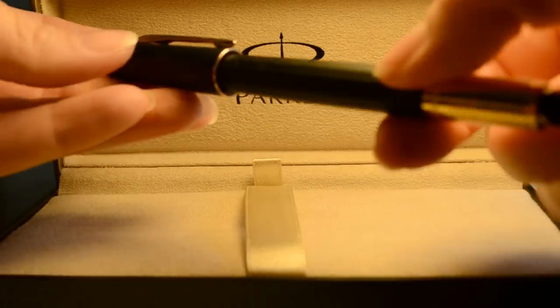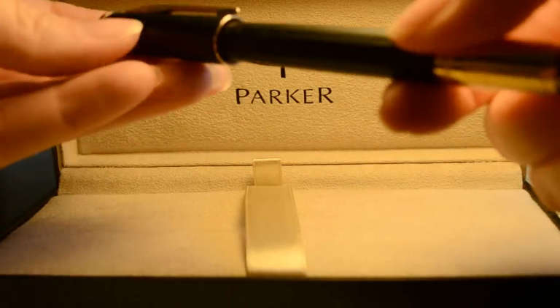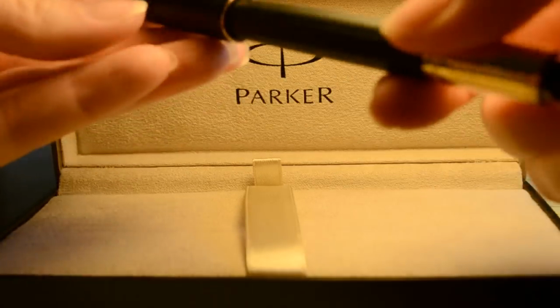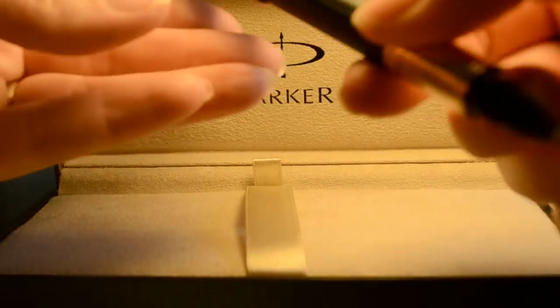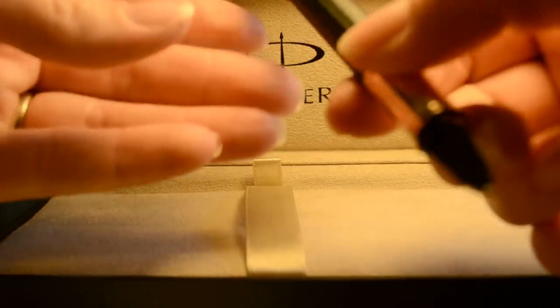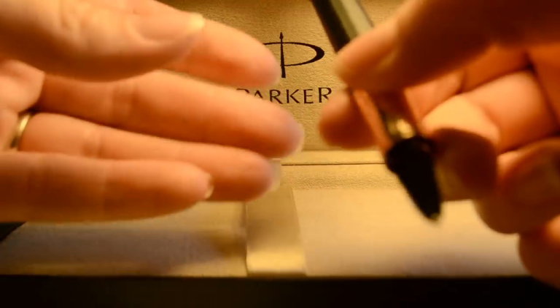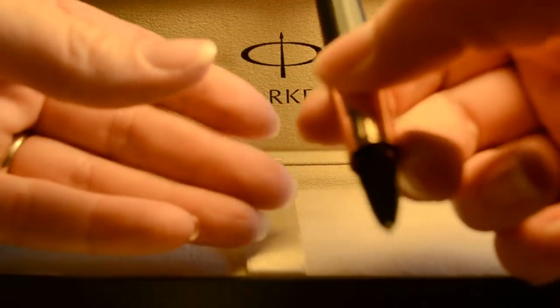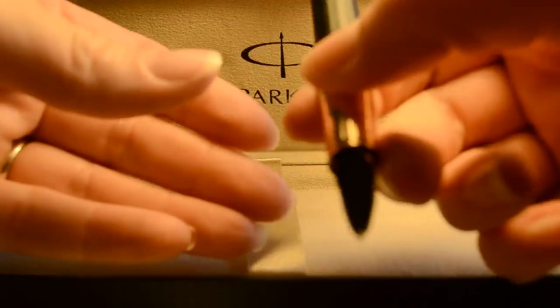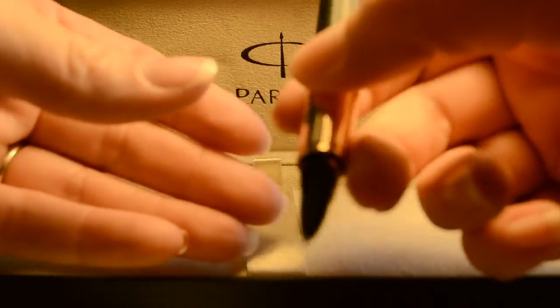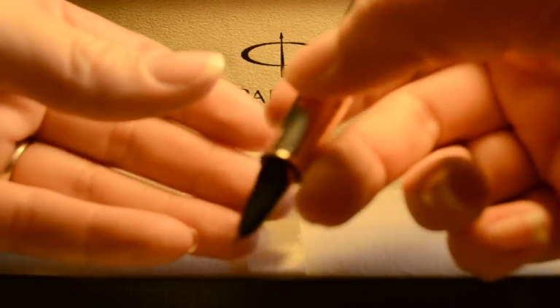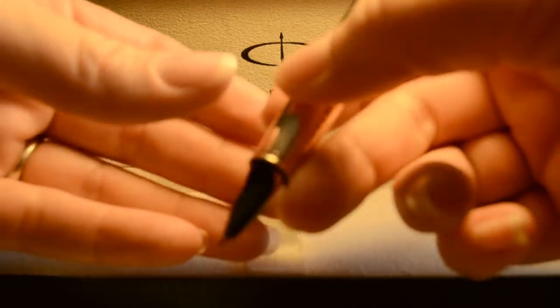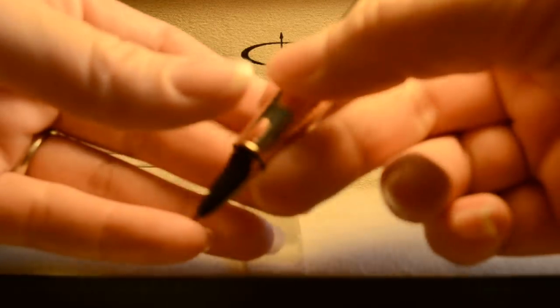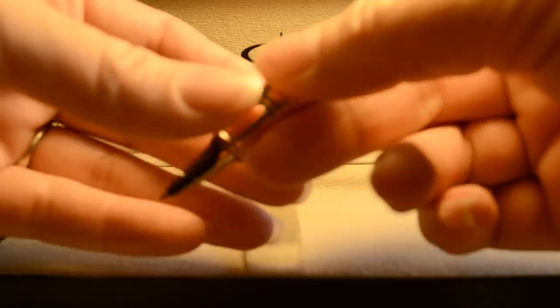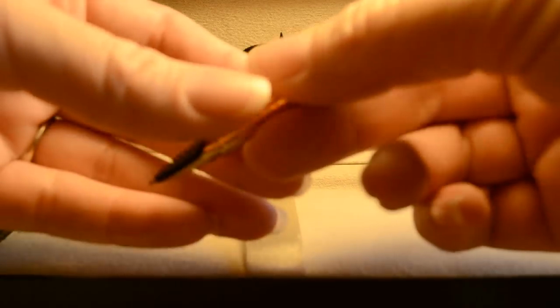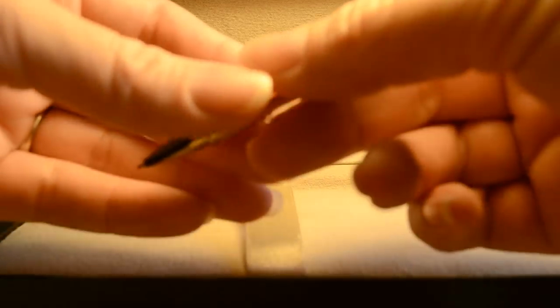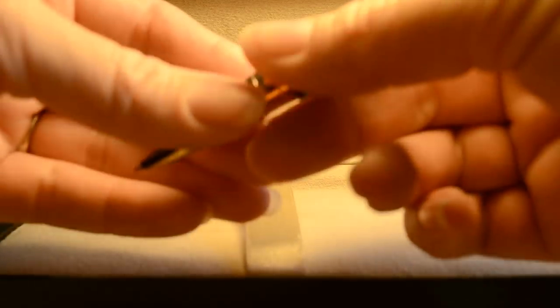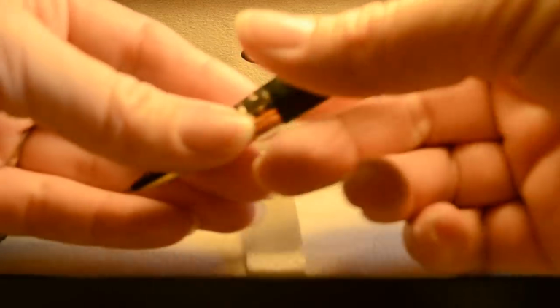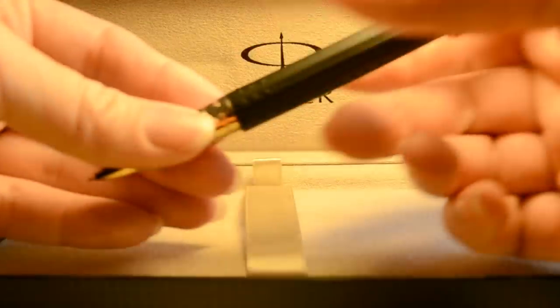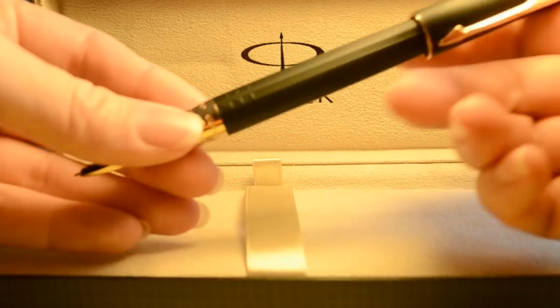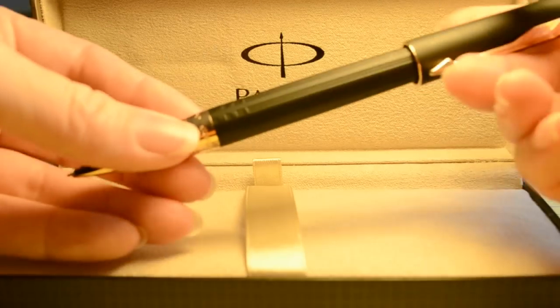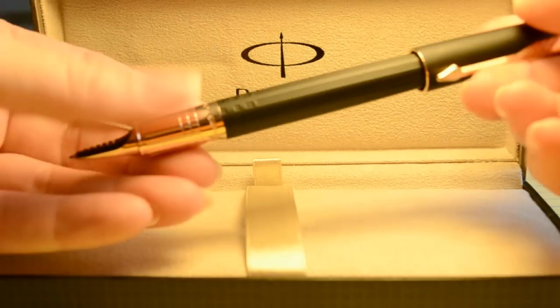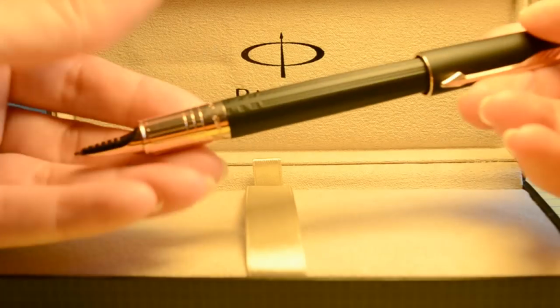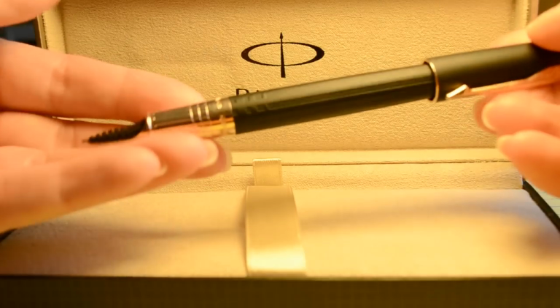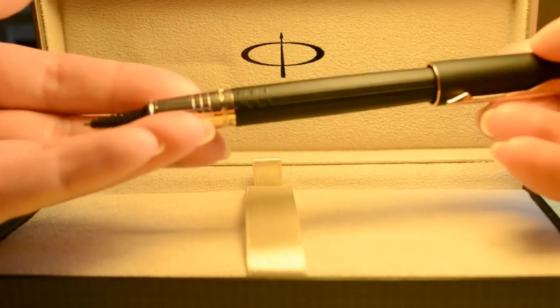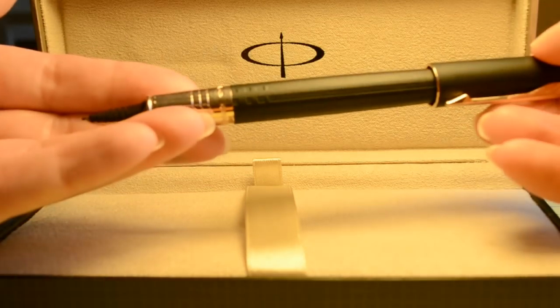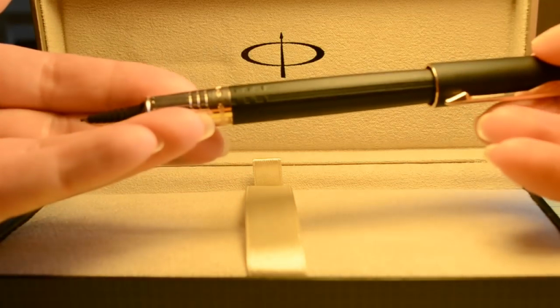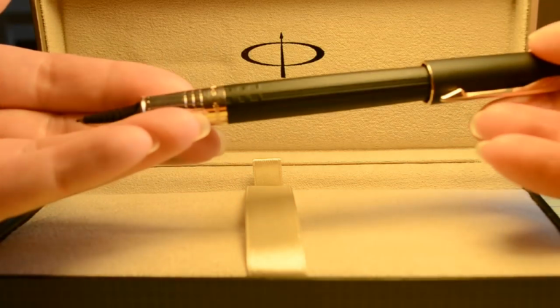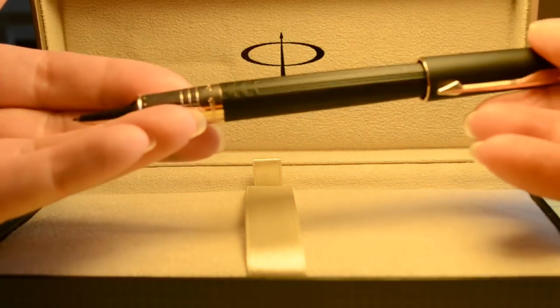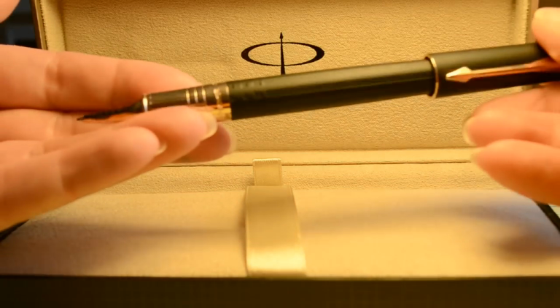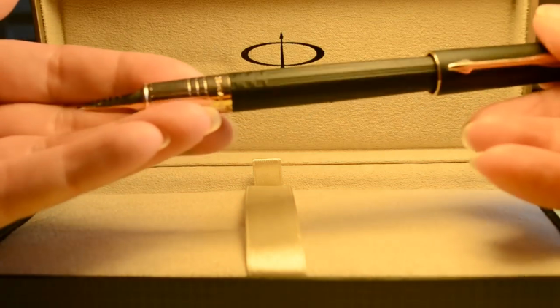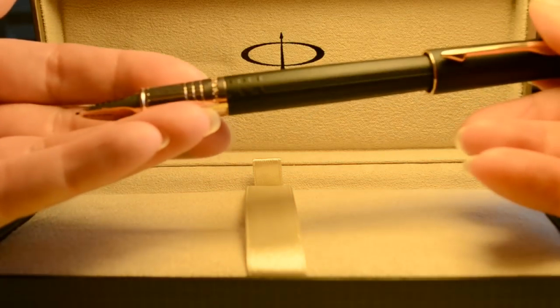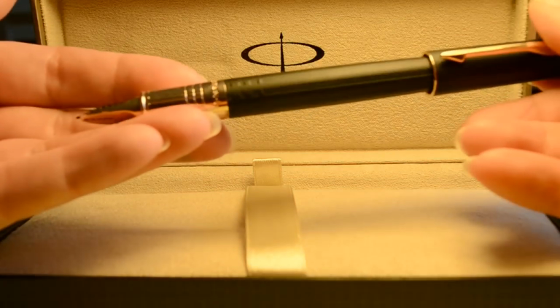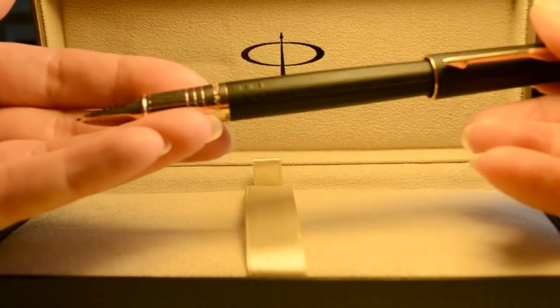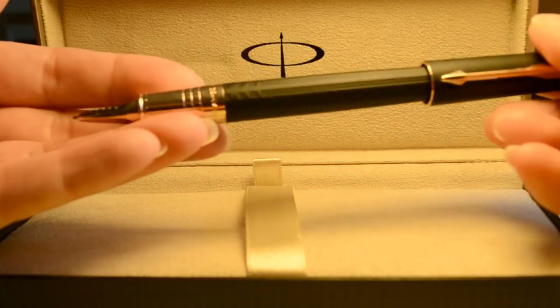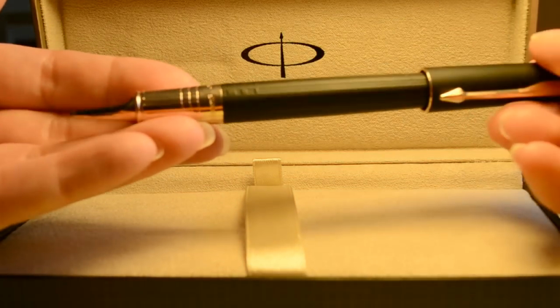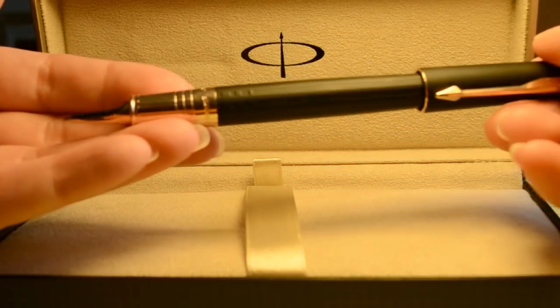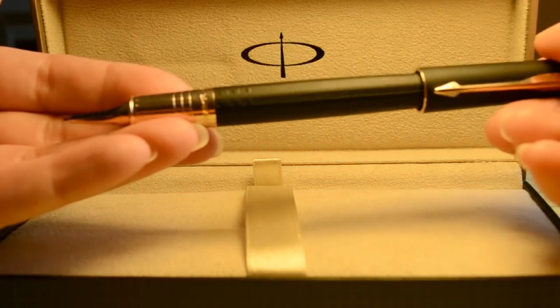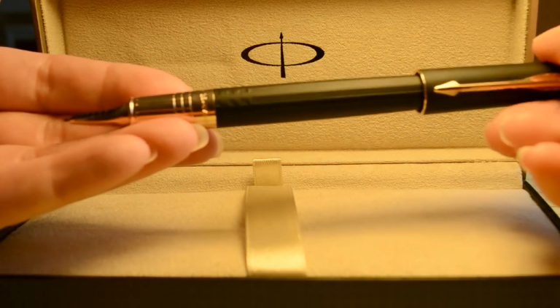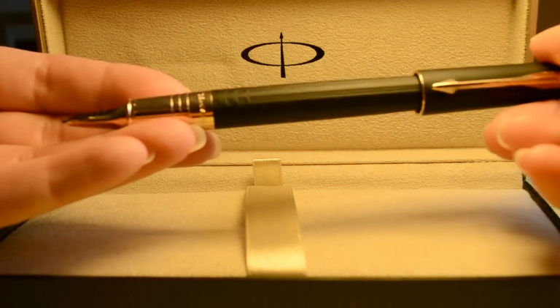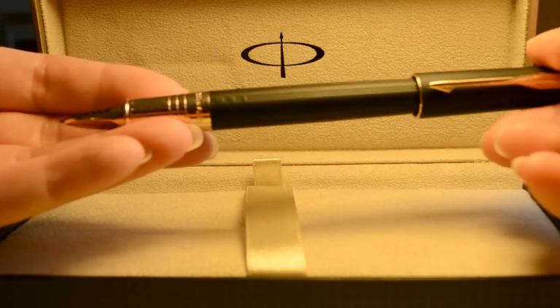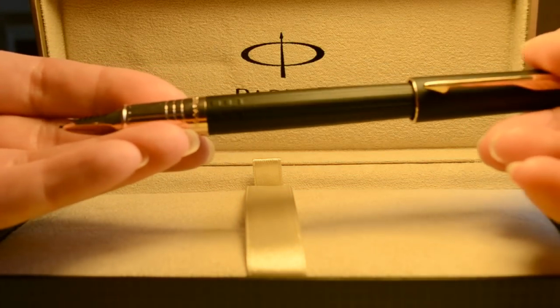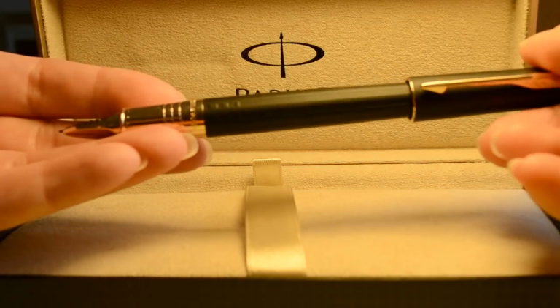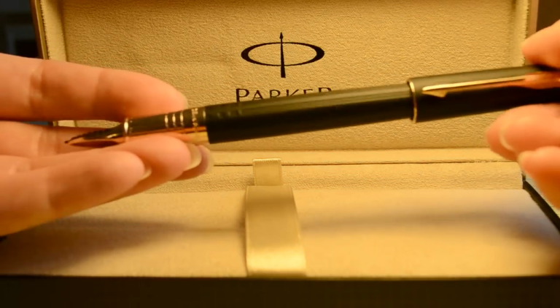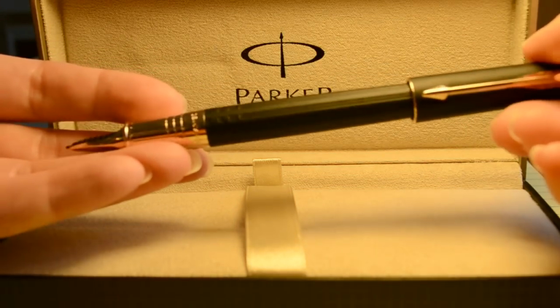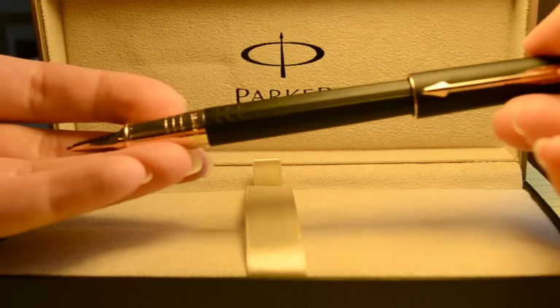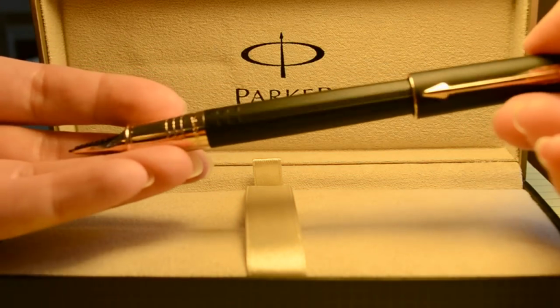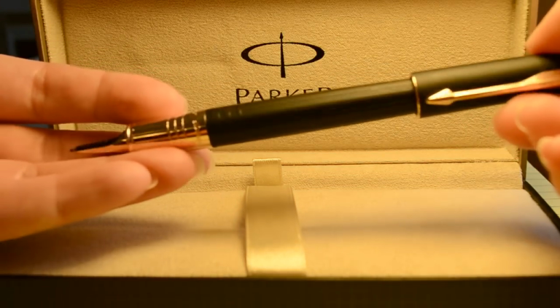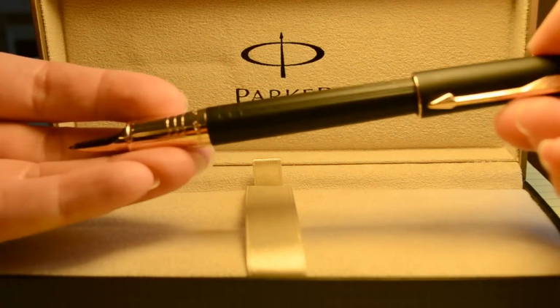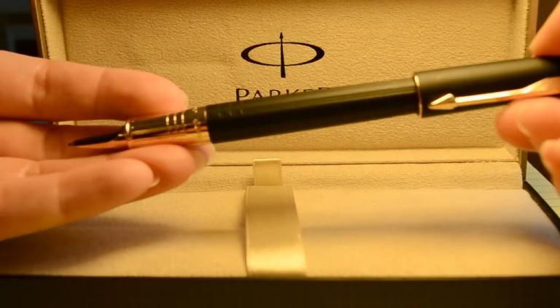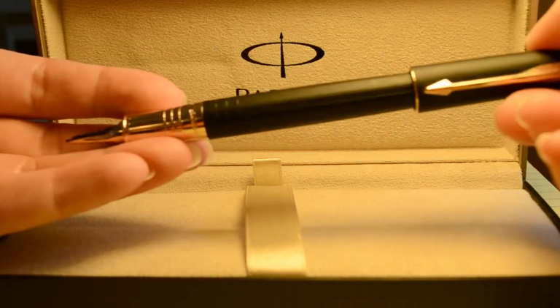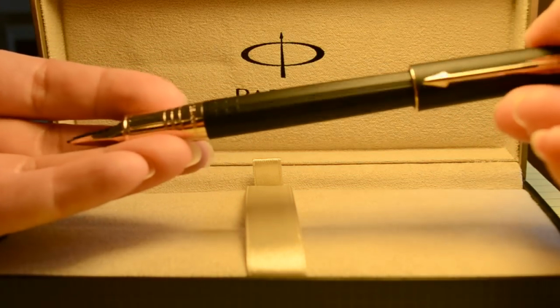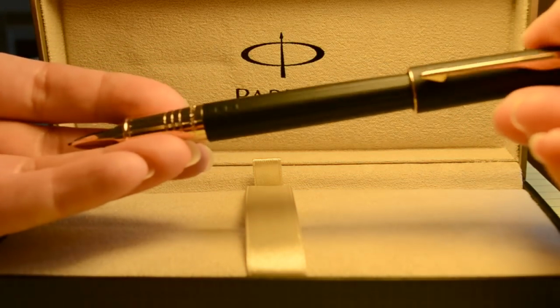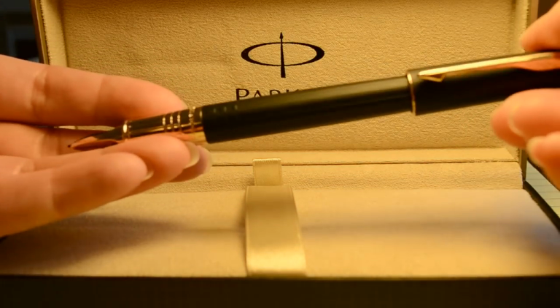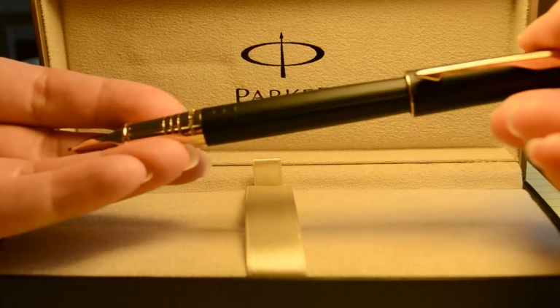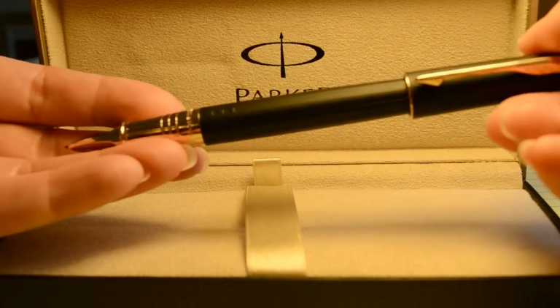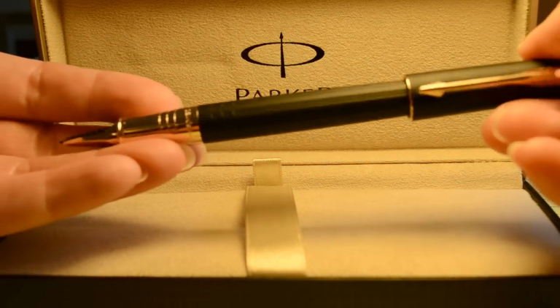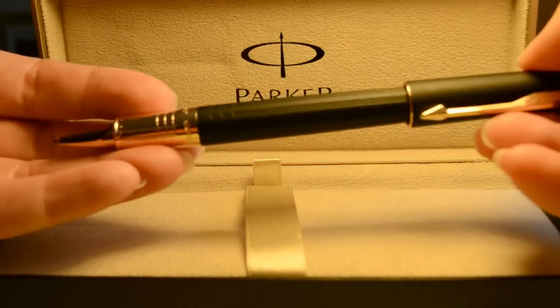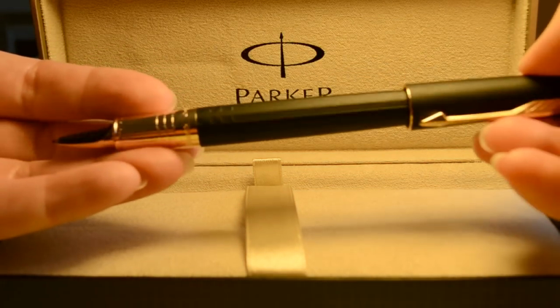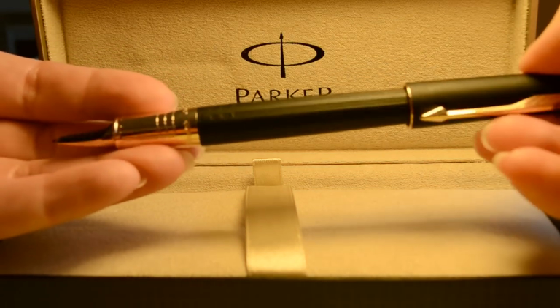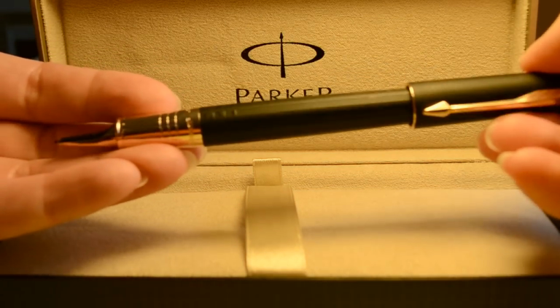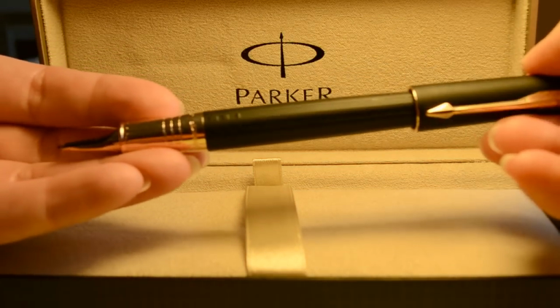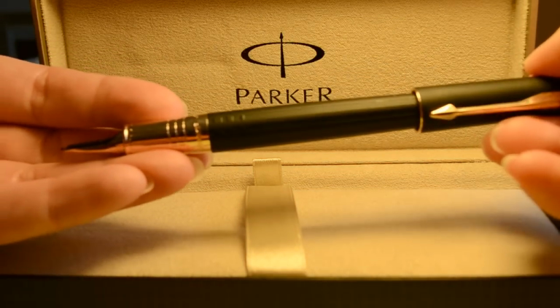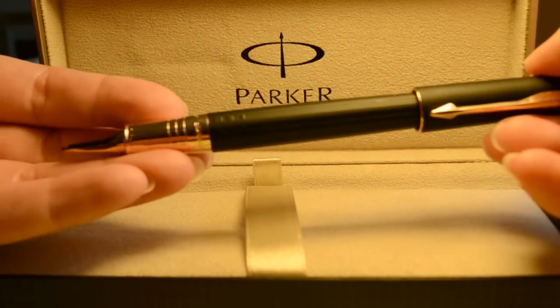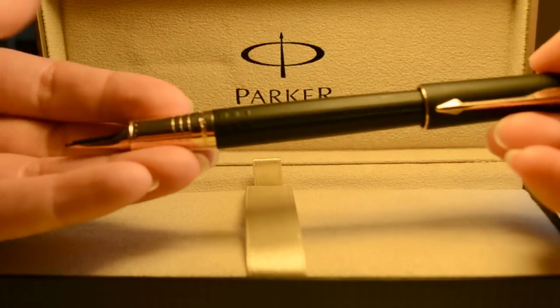The 5th Technology is an evolution beyond the fountain pen, ballpoint pen, rollerball, and mechanical pencil.